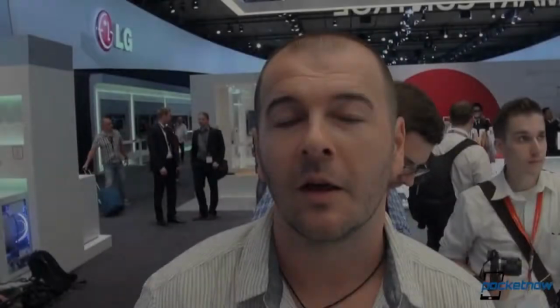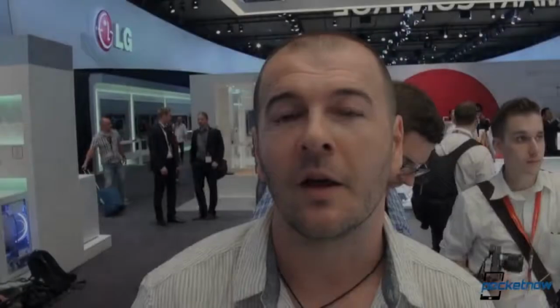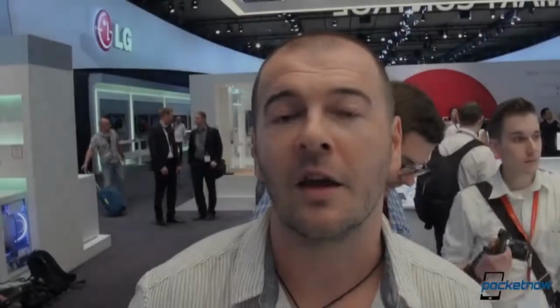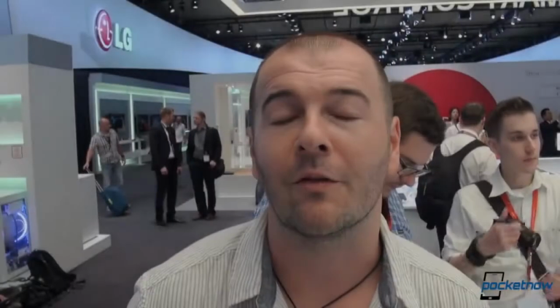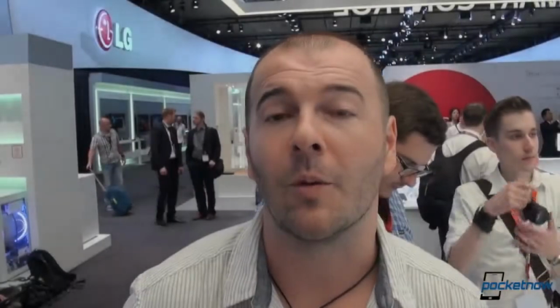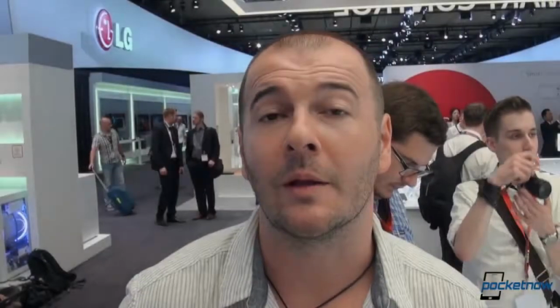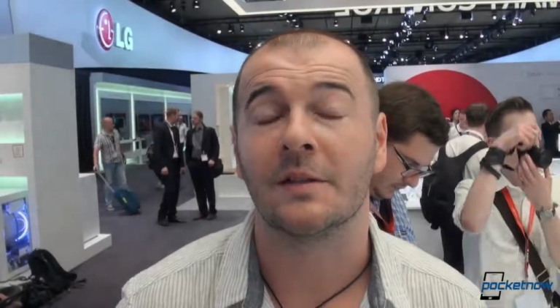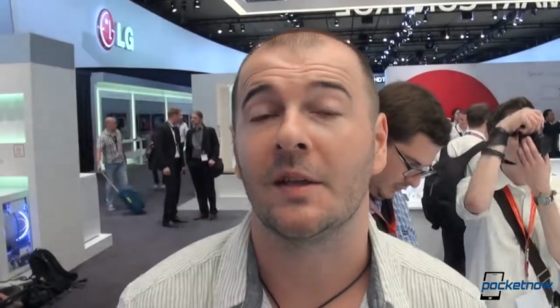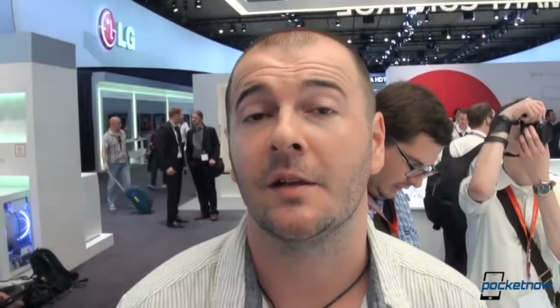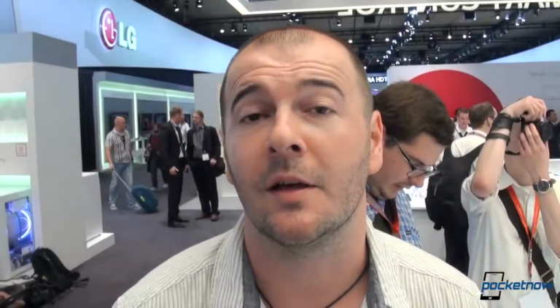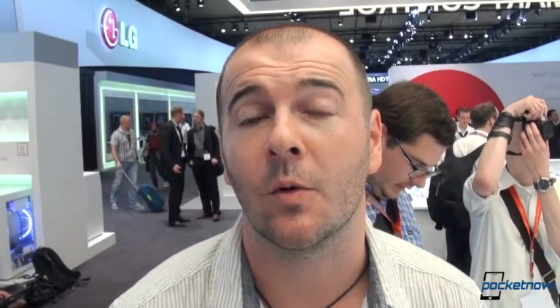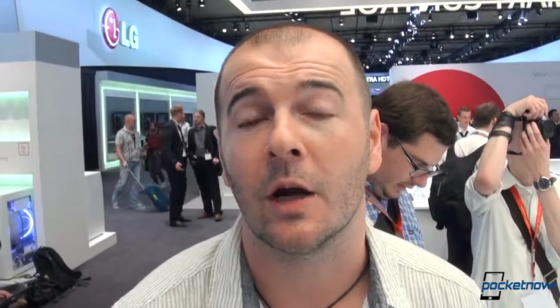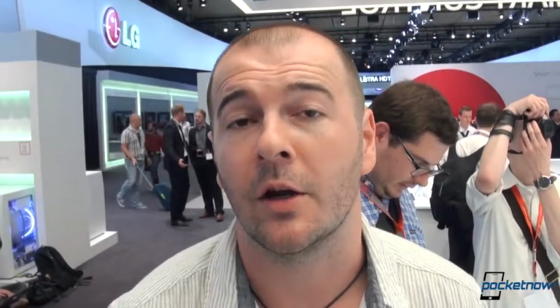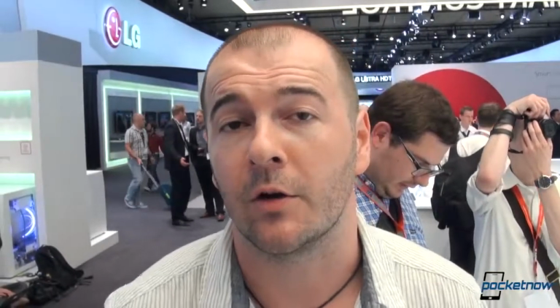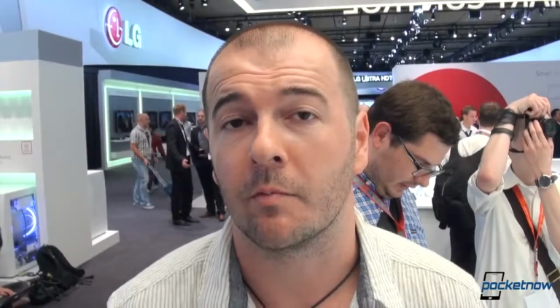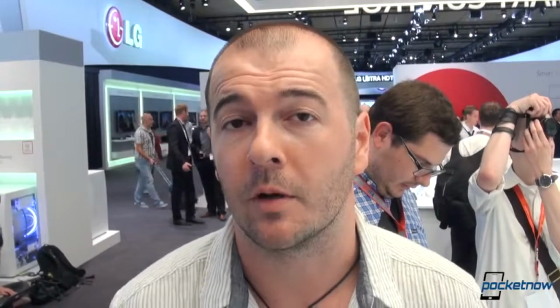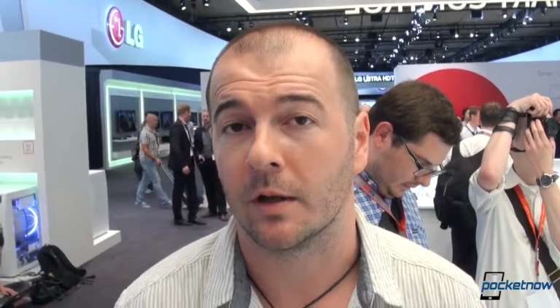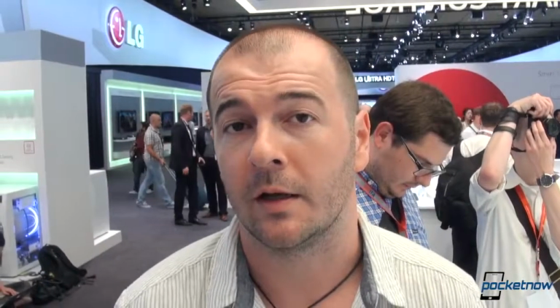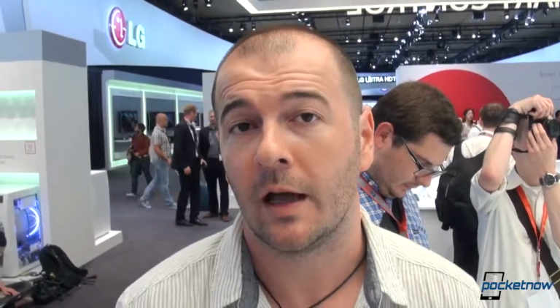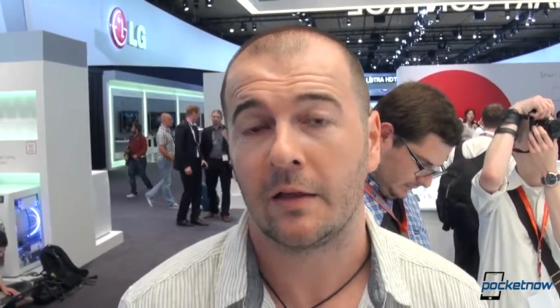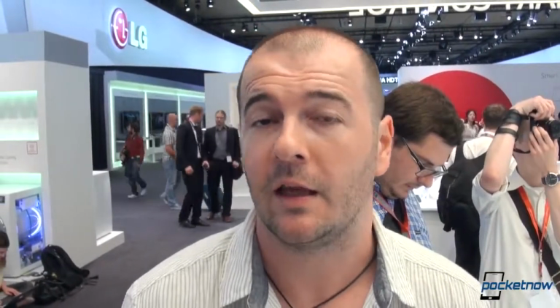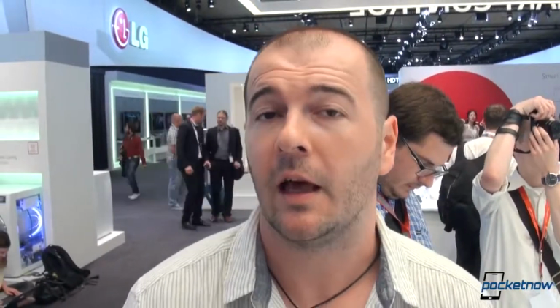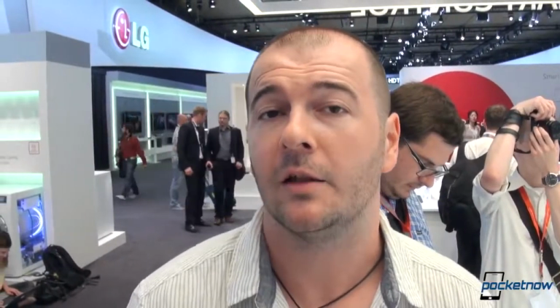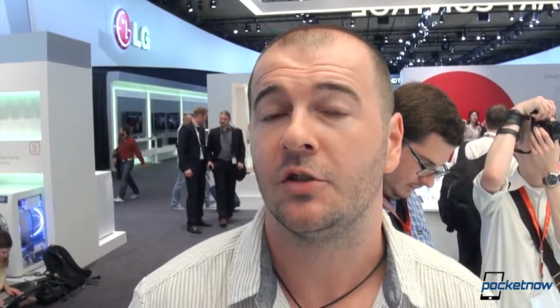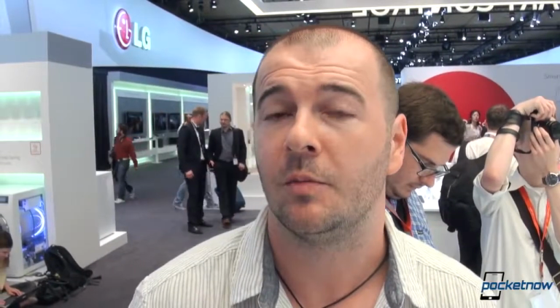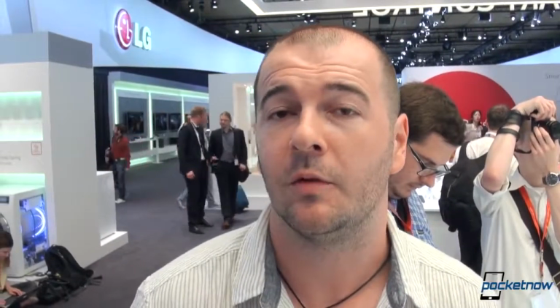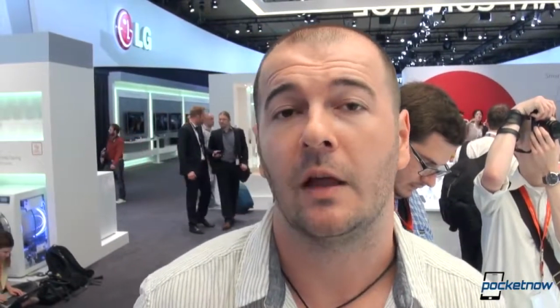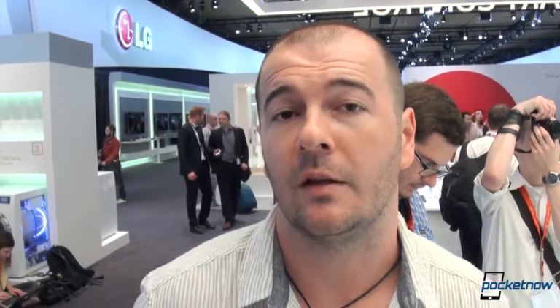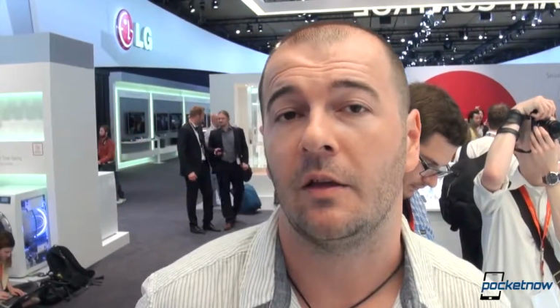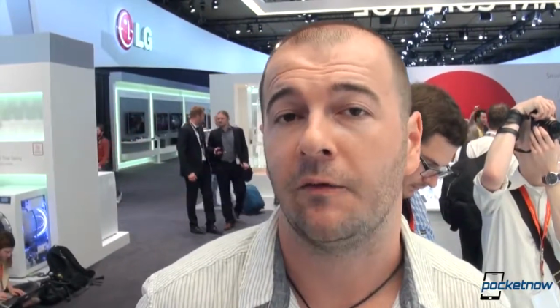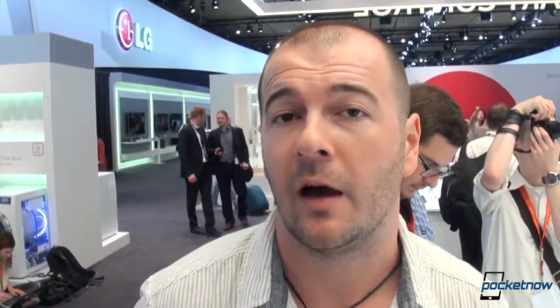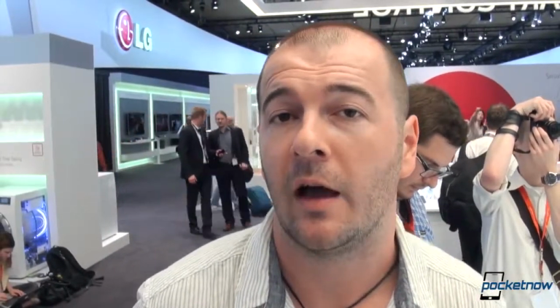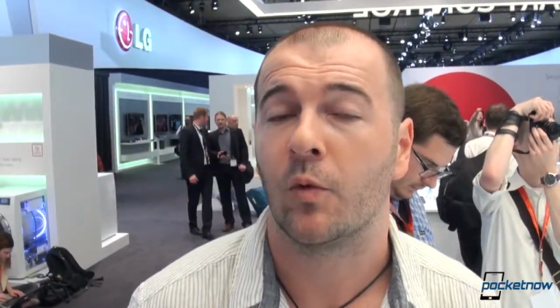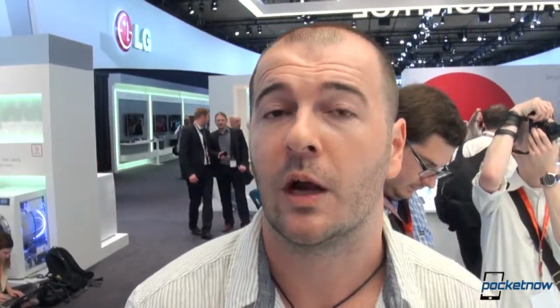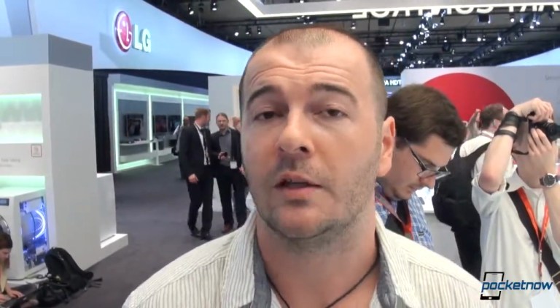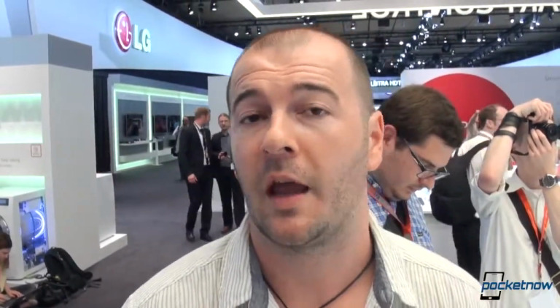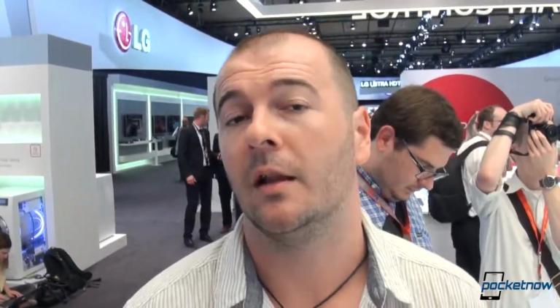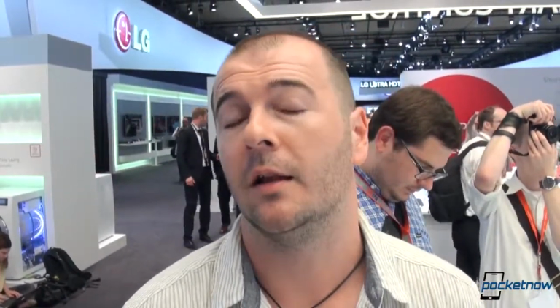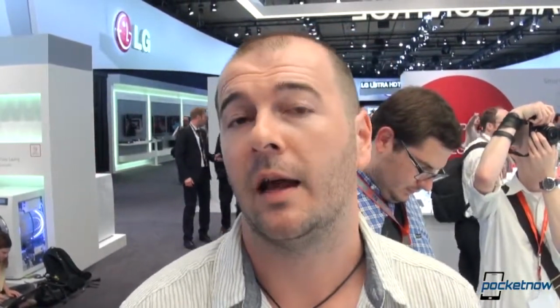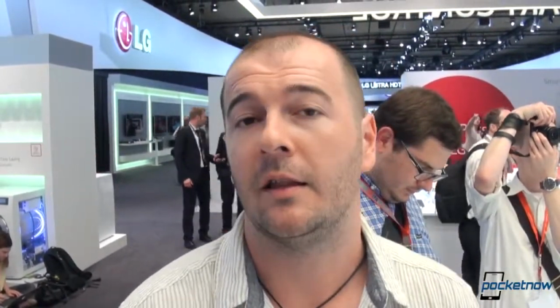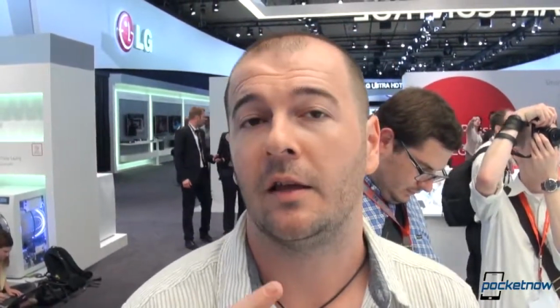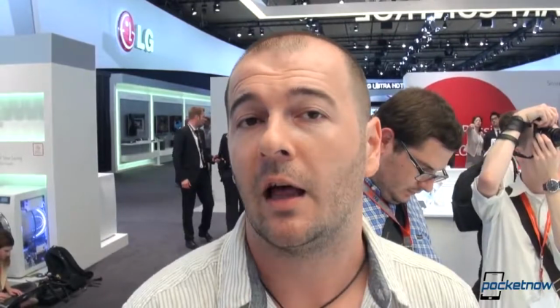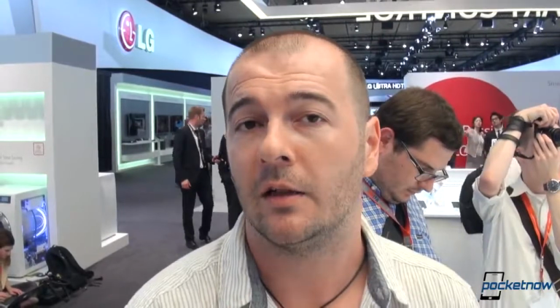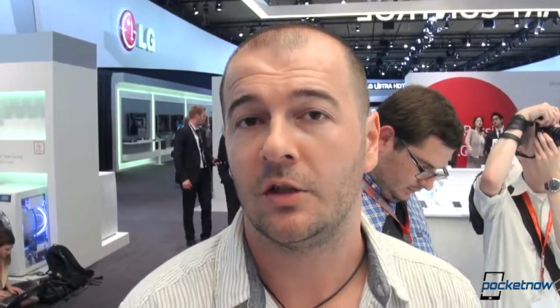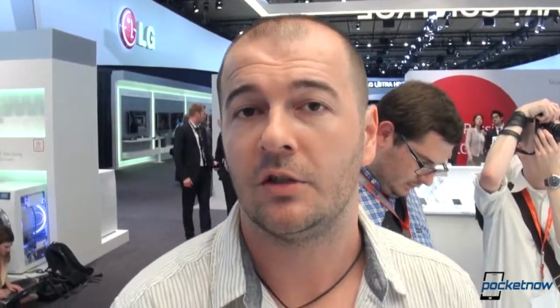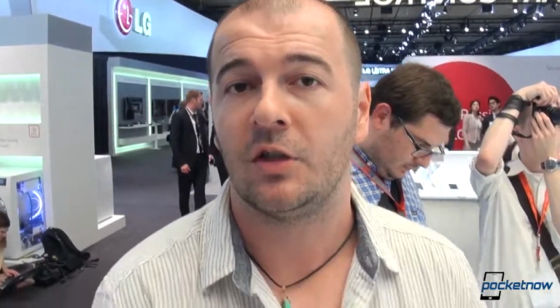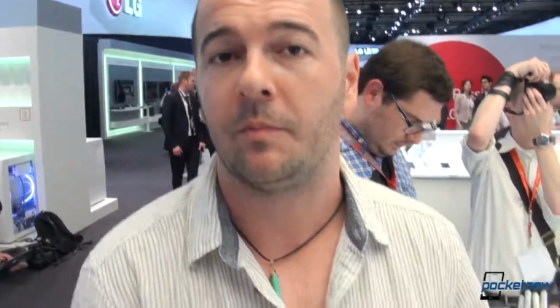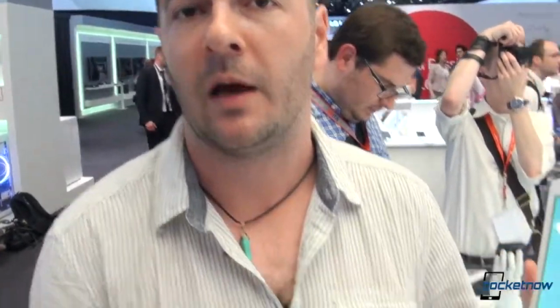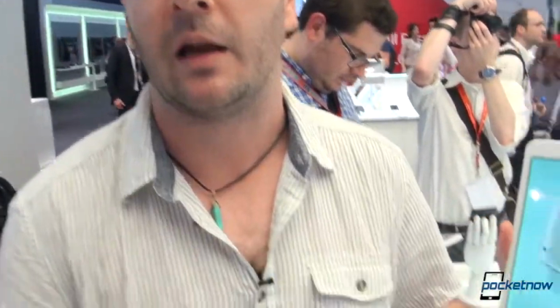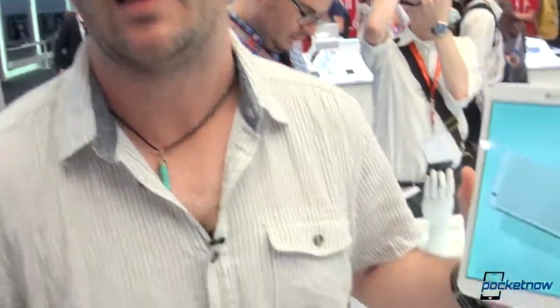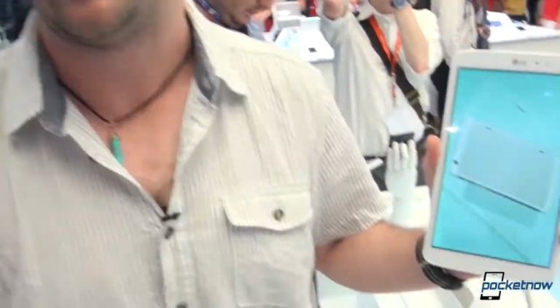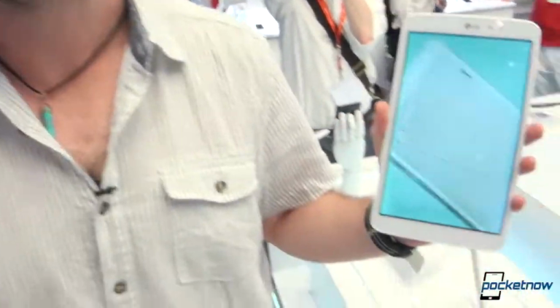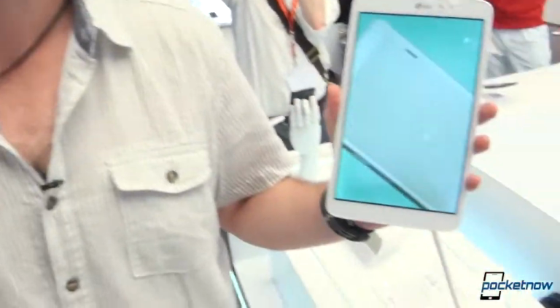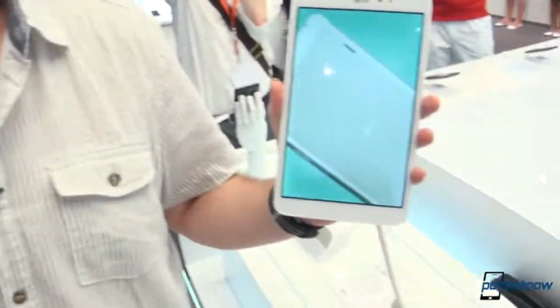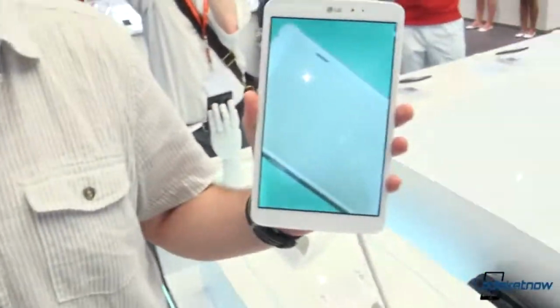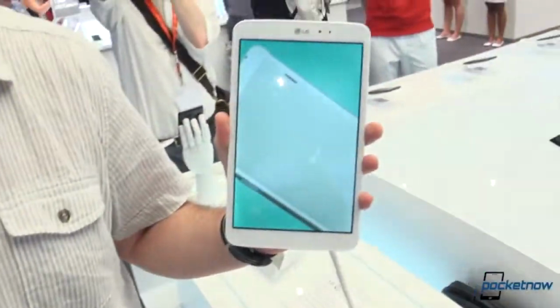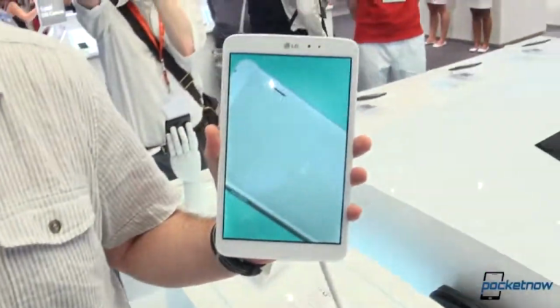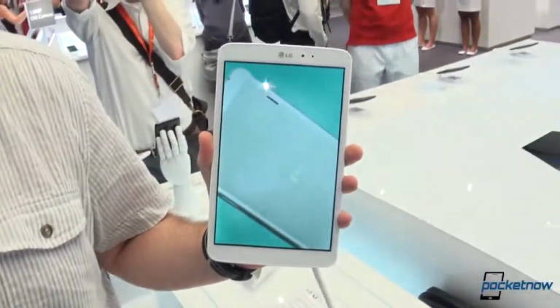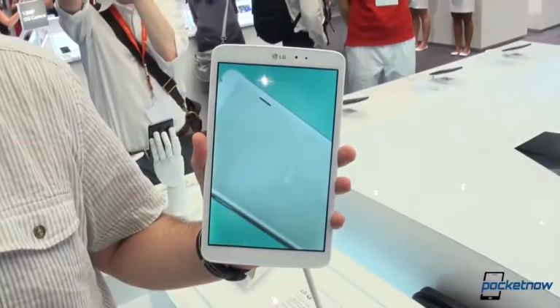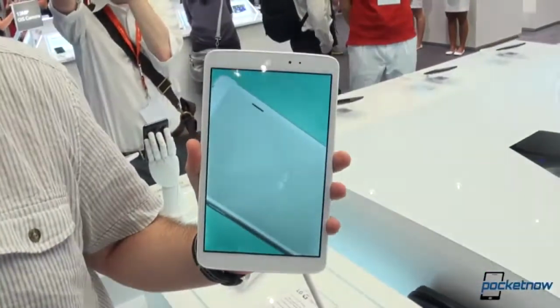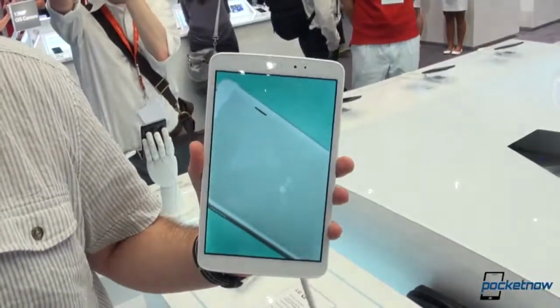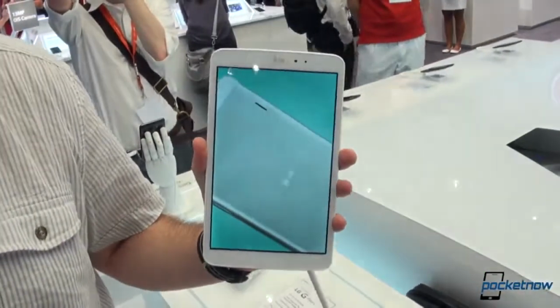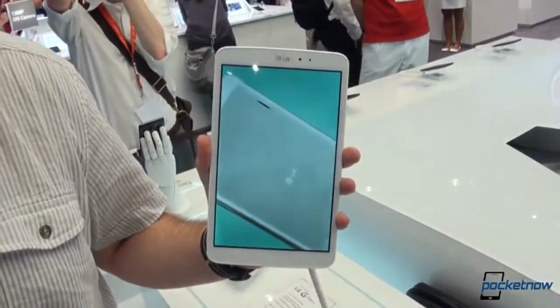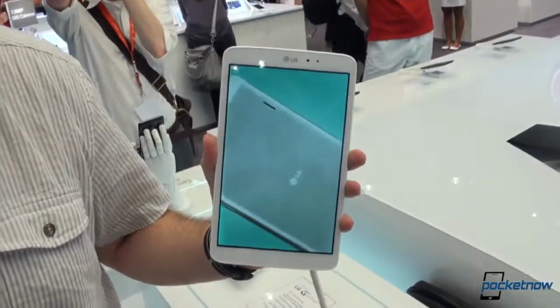Hey everyone, this is Anton. We are here in Berlin at the LG booth at IFA, and we are taking a look at the LG G-Pad 8.3. Let's check it out.